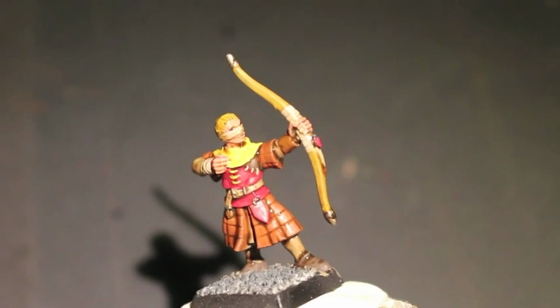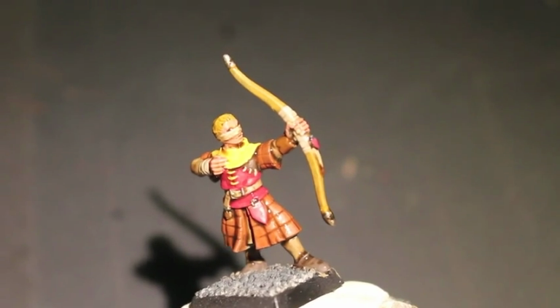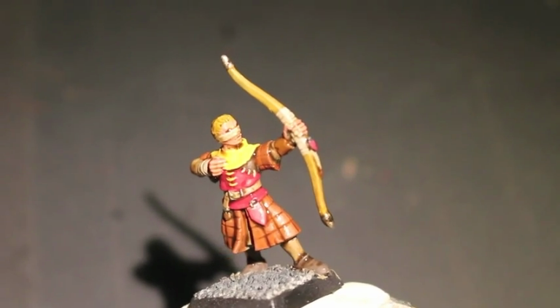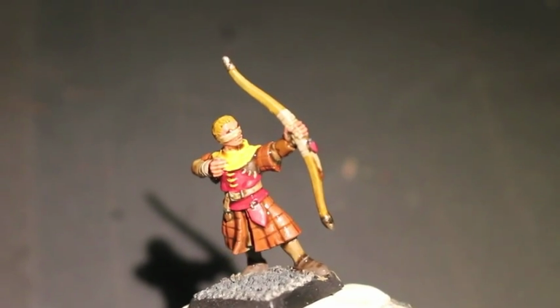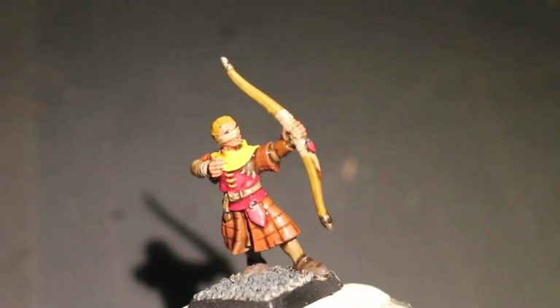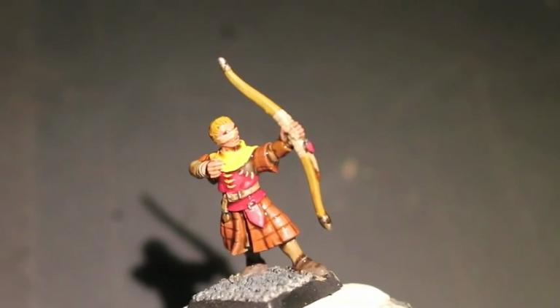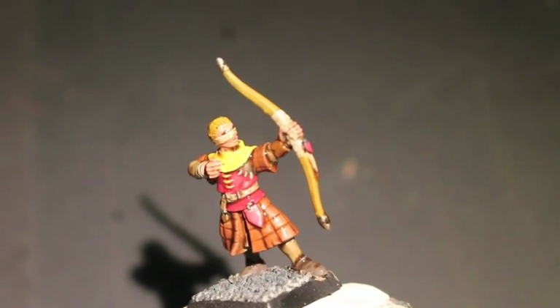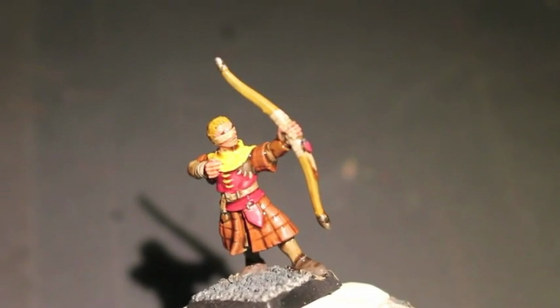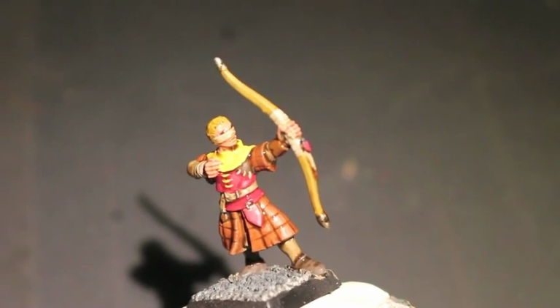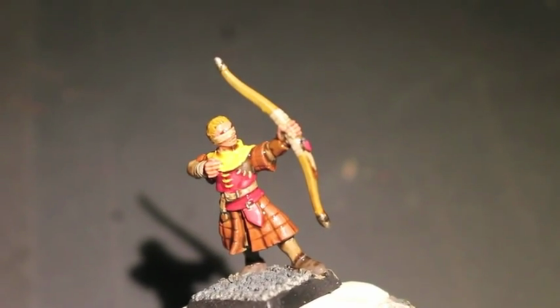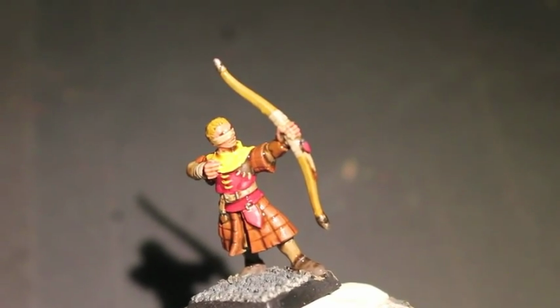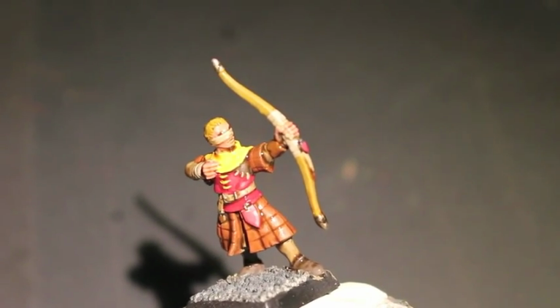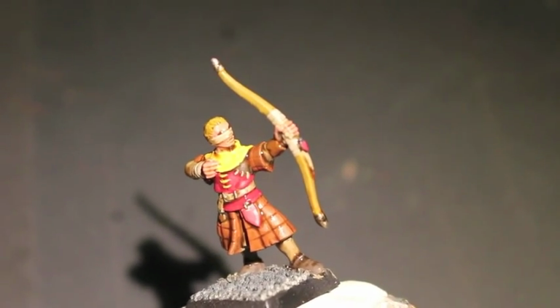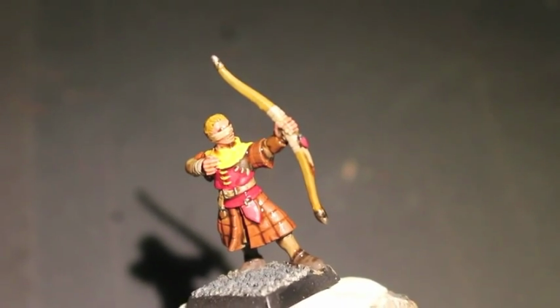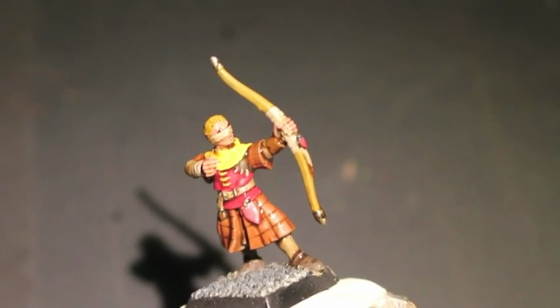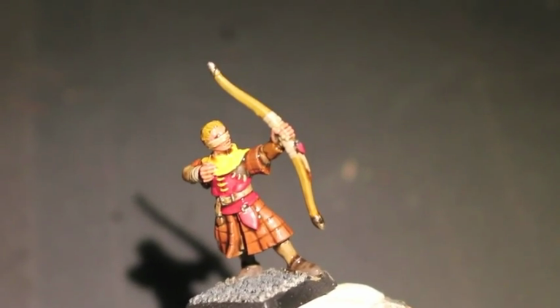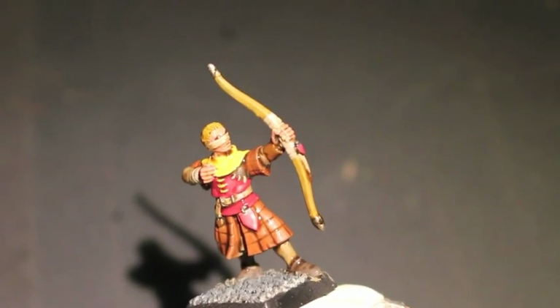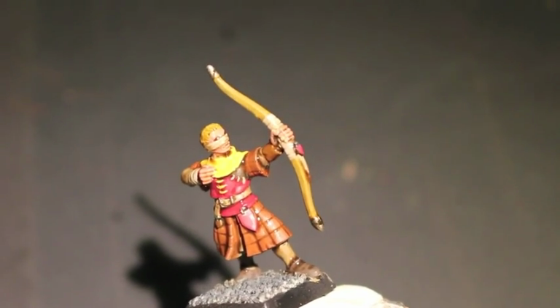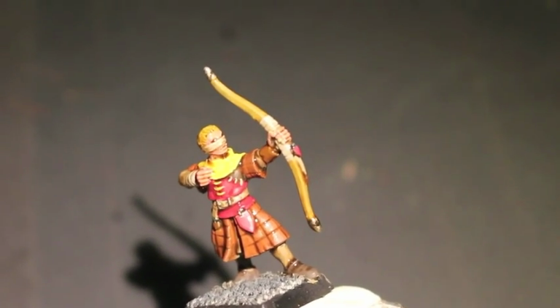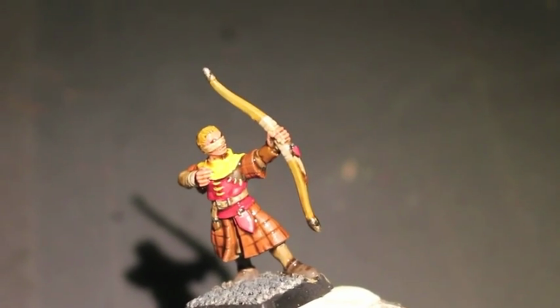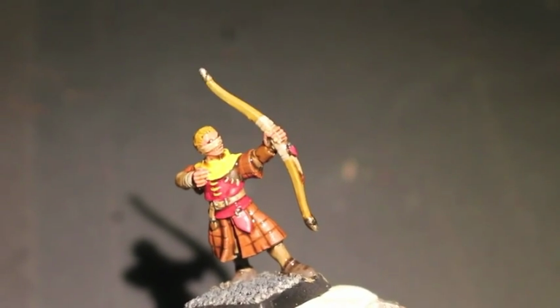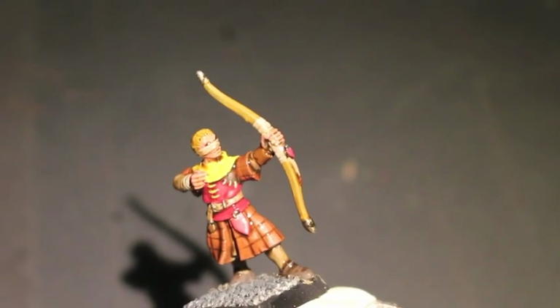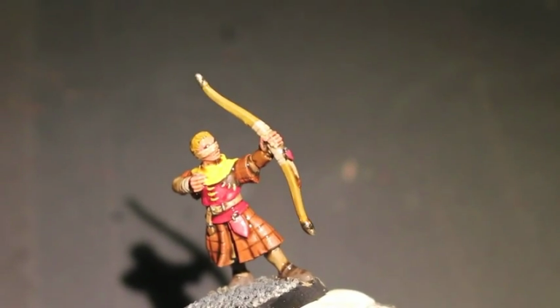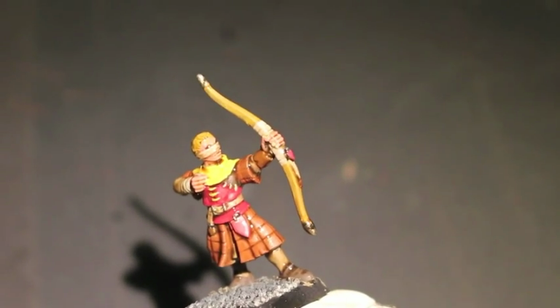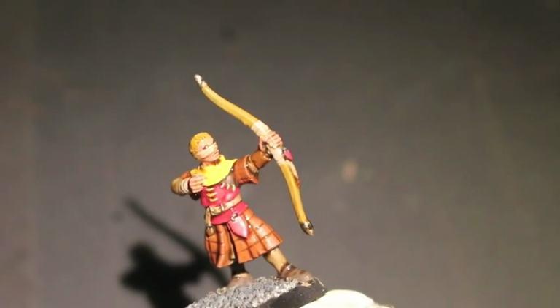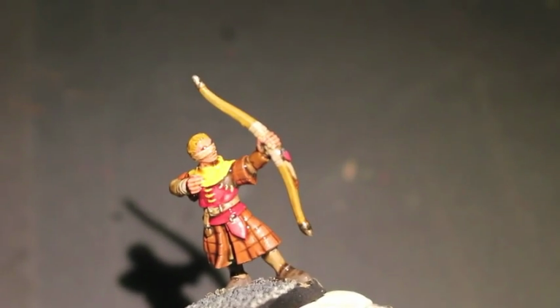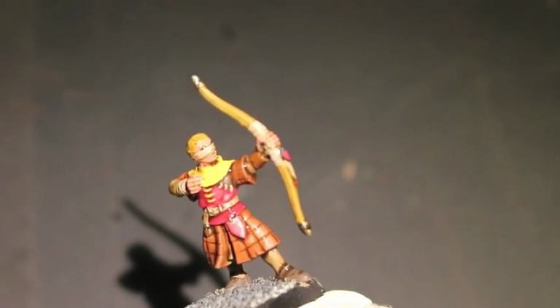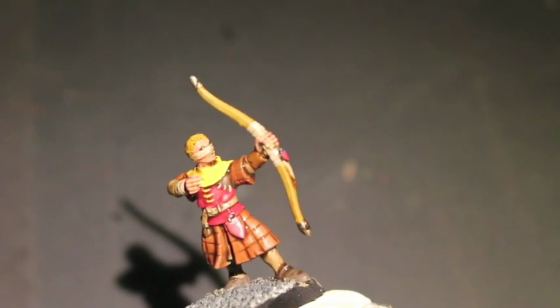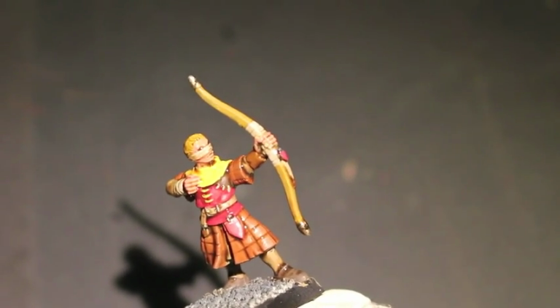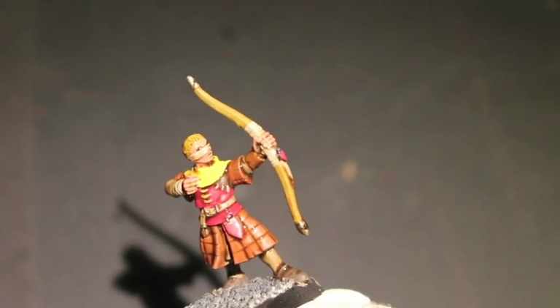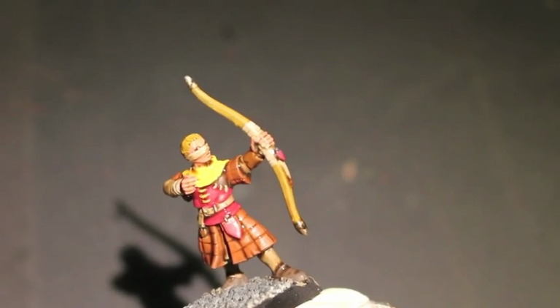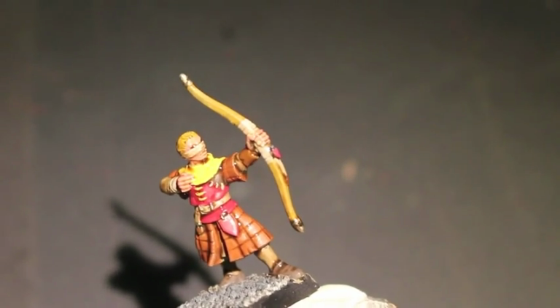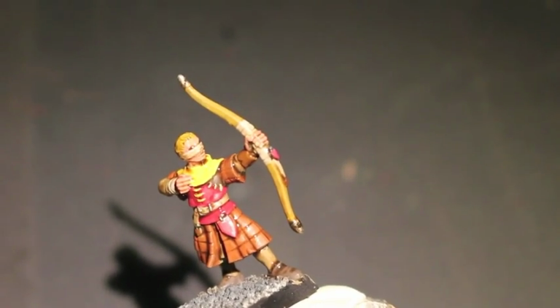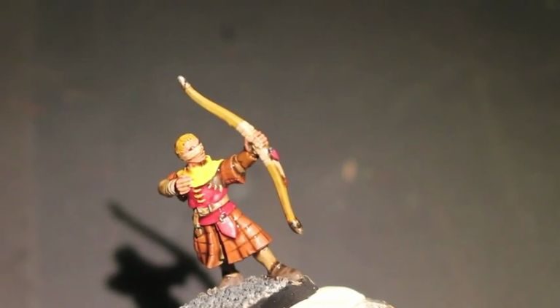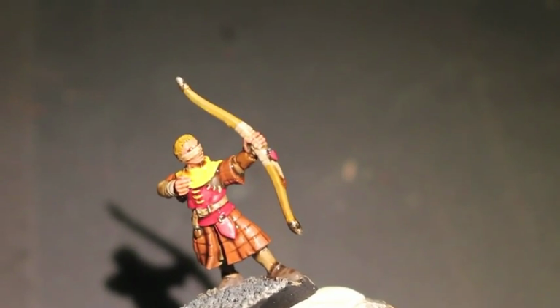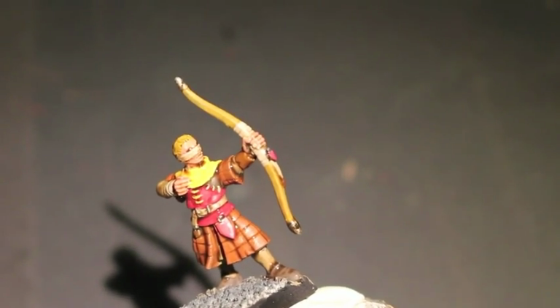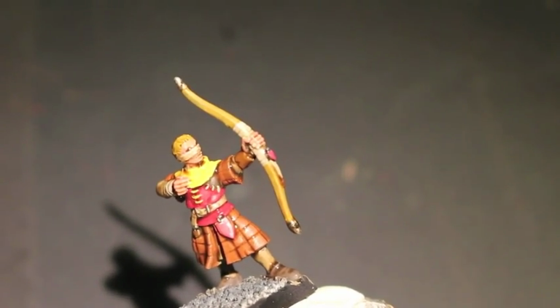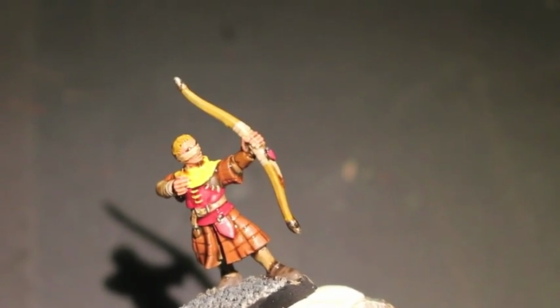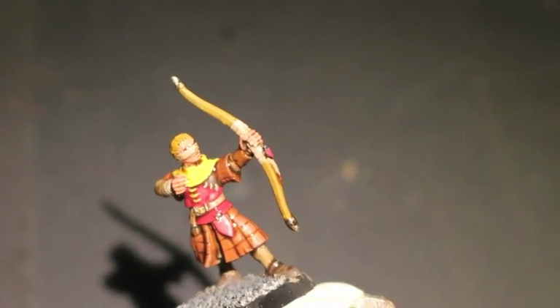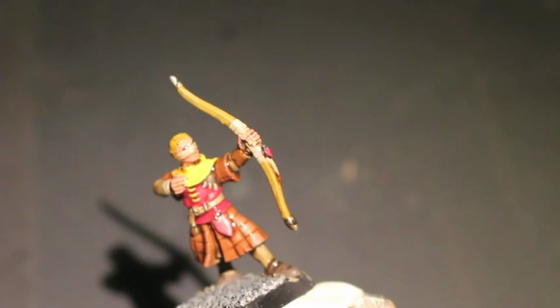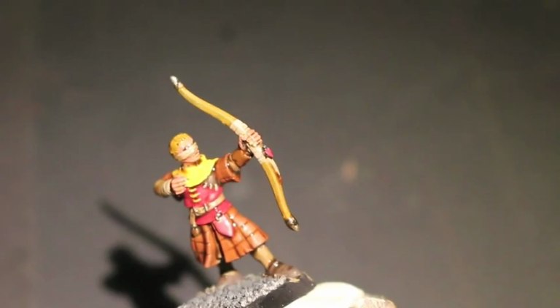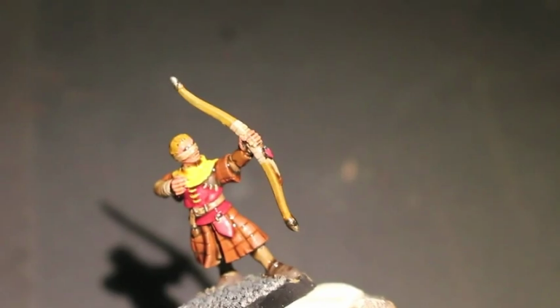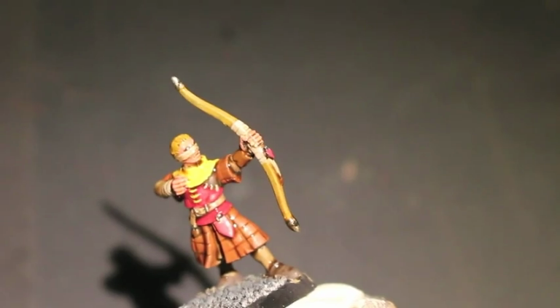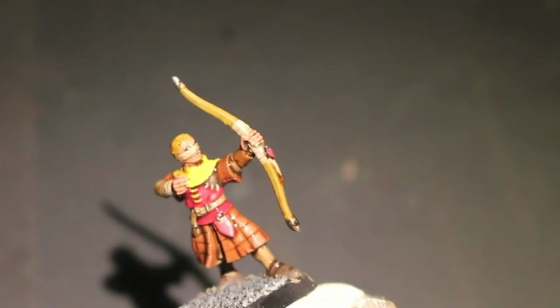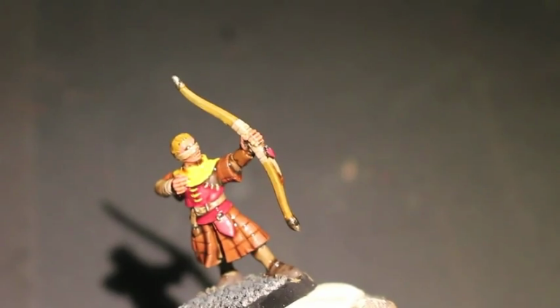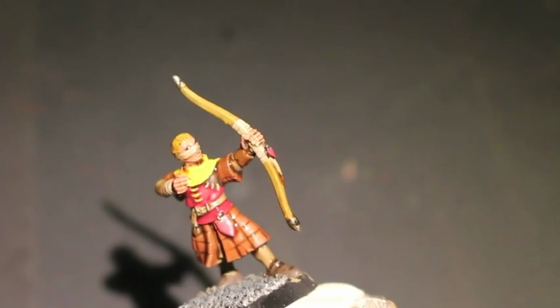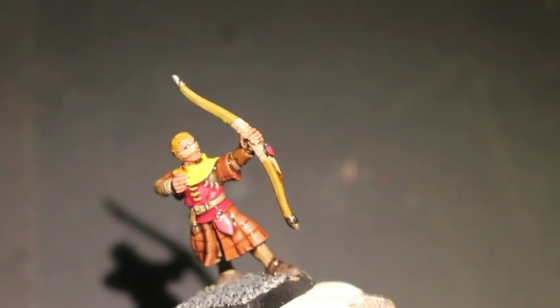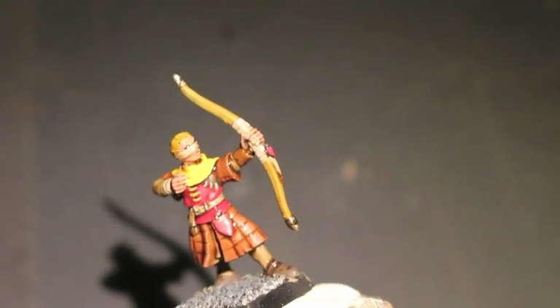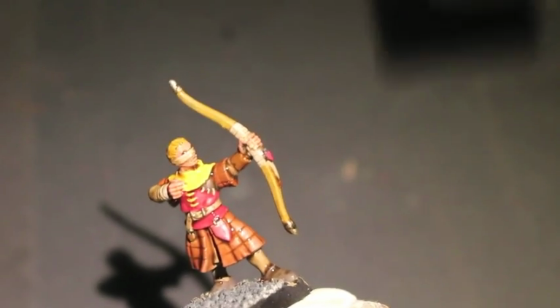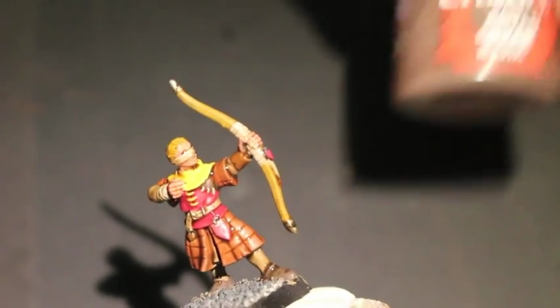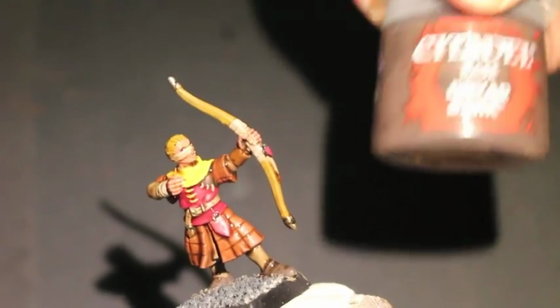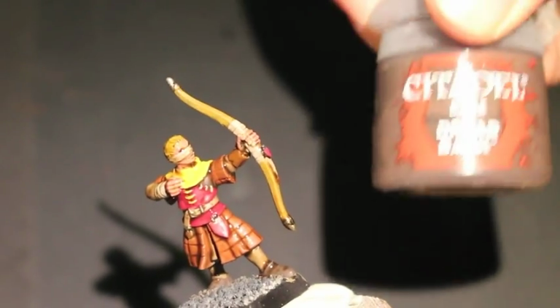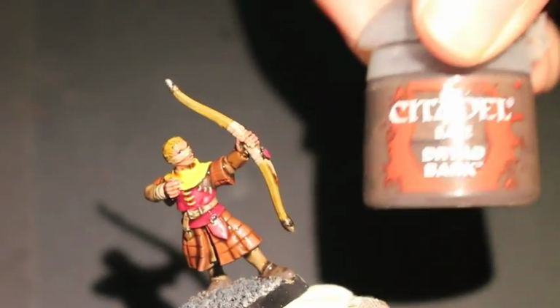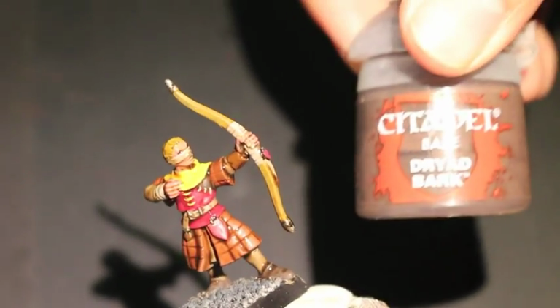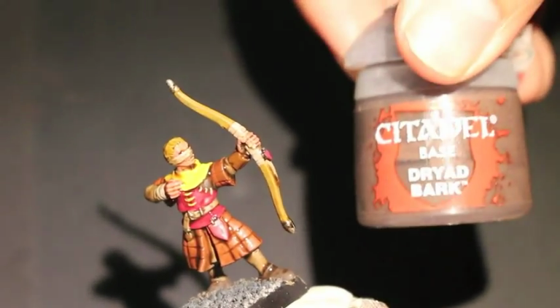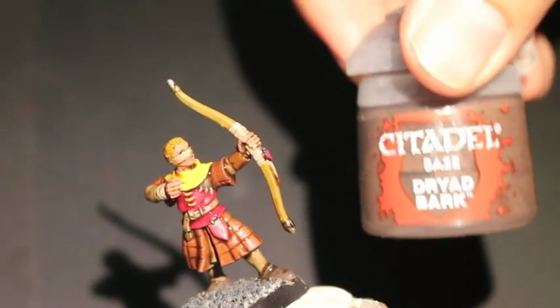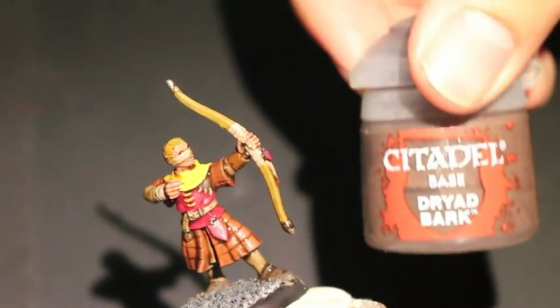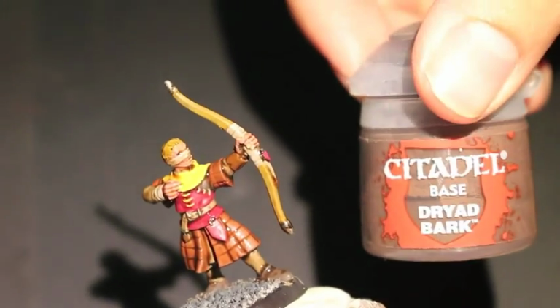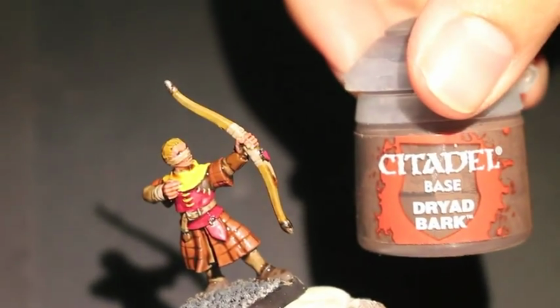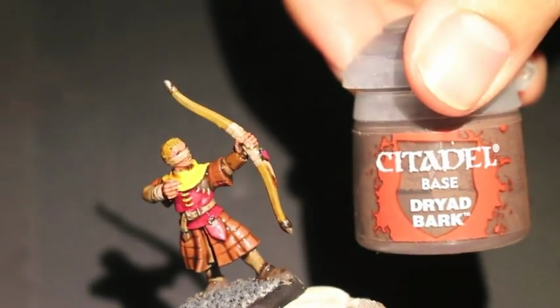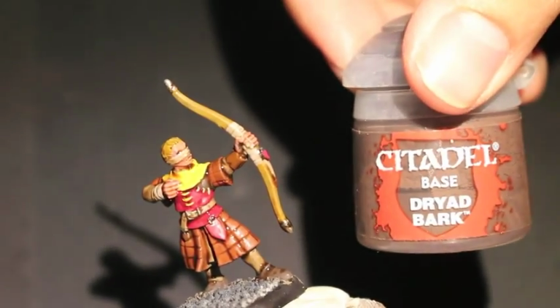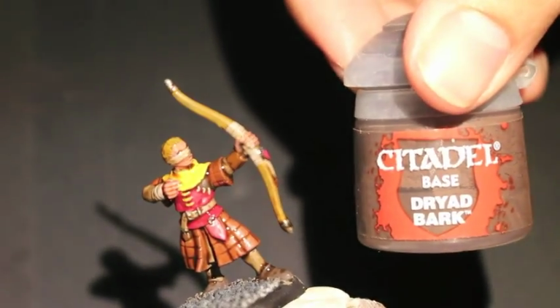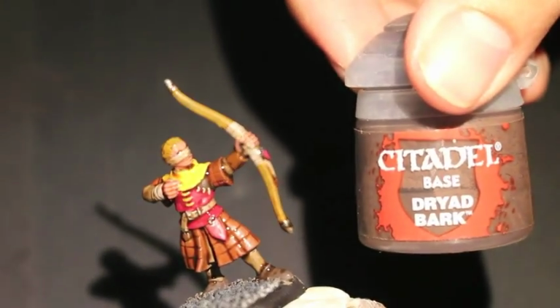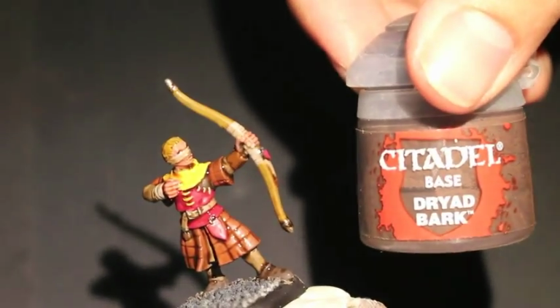What up players? It's Warboss. Today I'm Miss Mug. Welcome to my part one of this video series, How to Paint a House of Lannister Bowman.